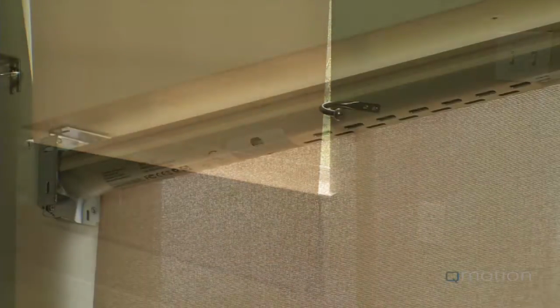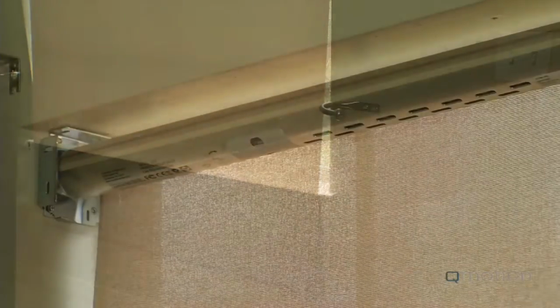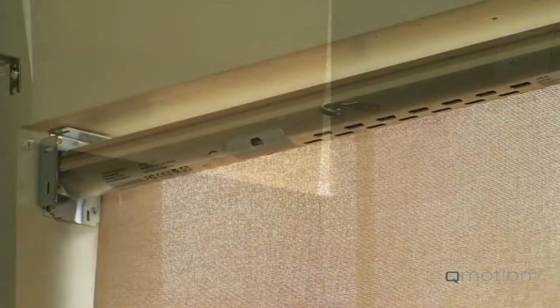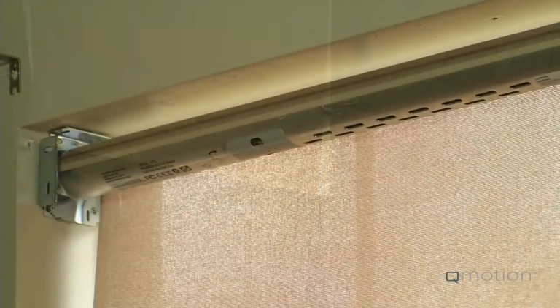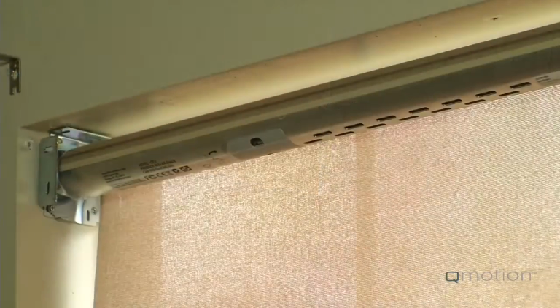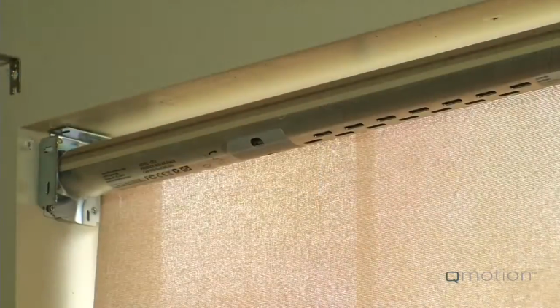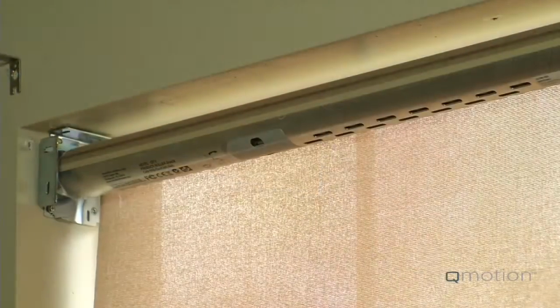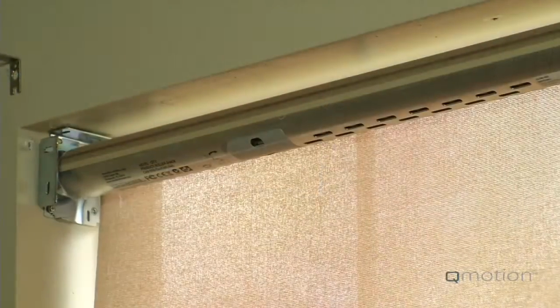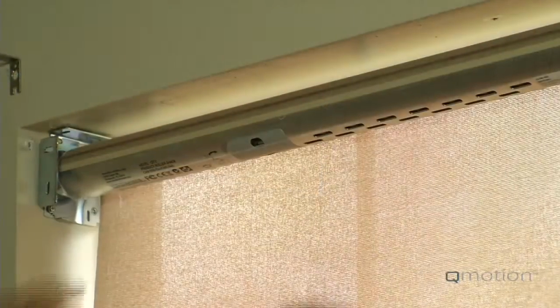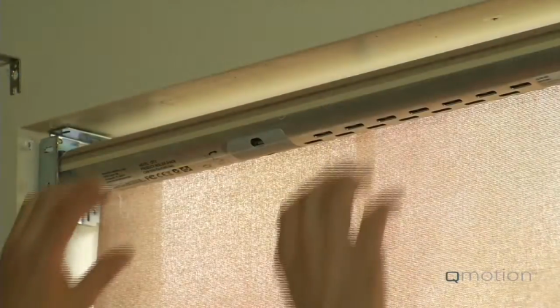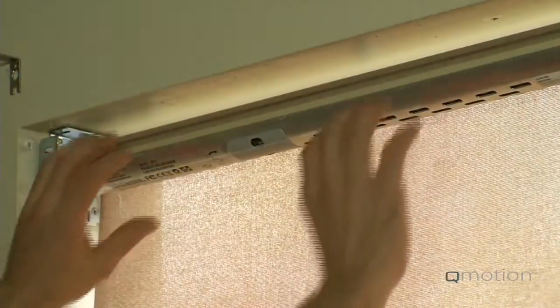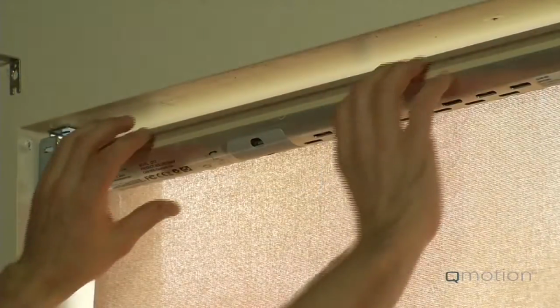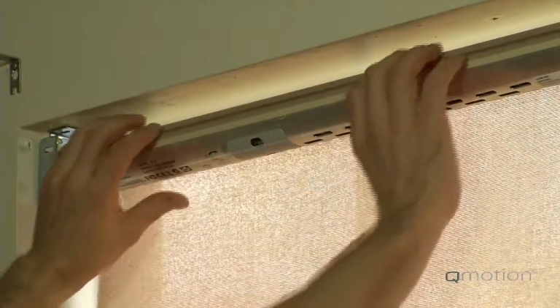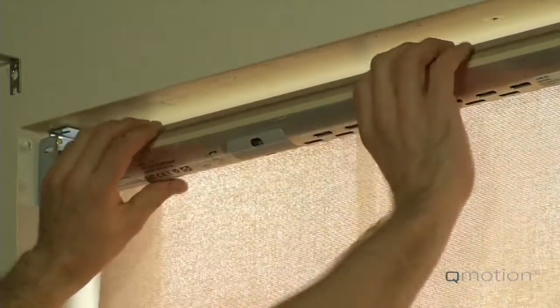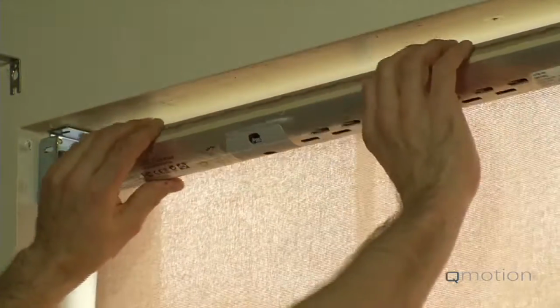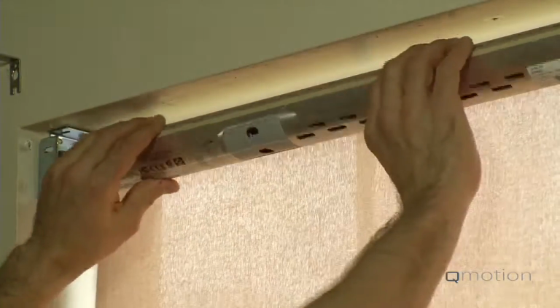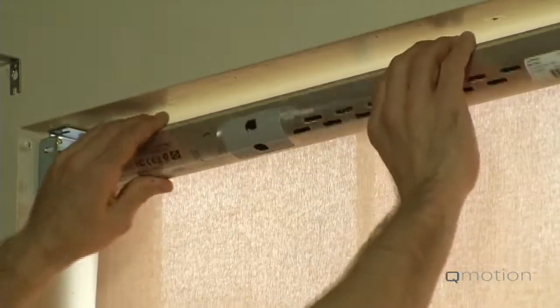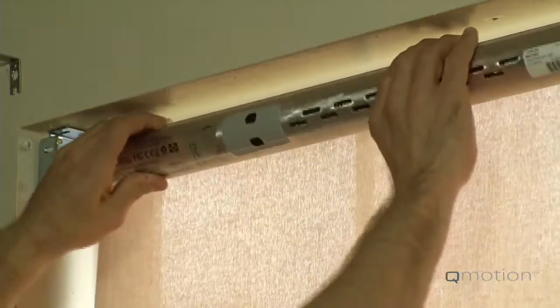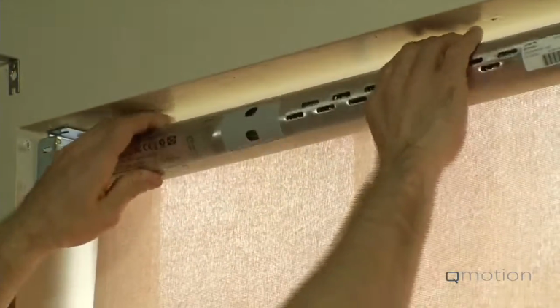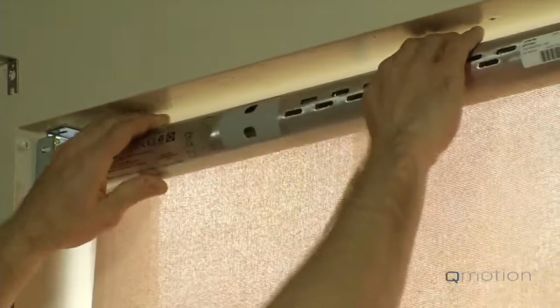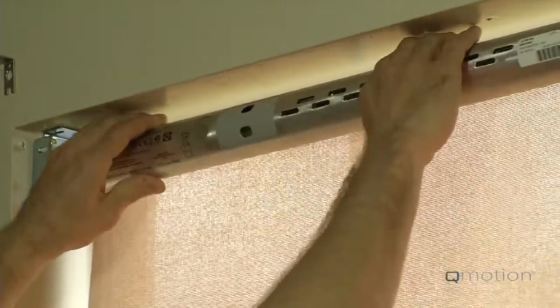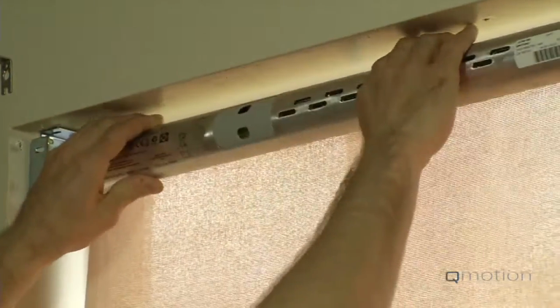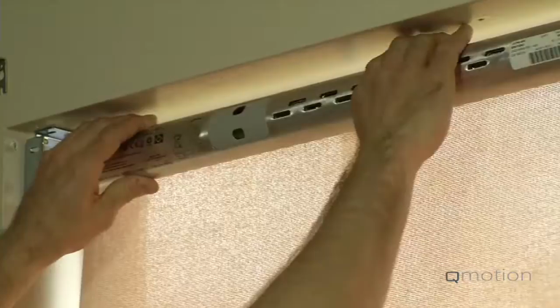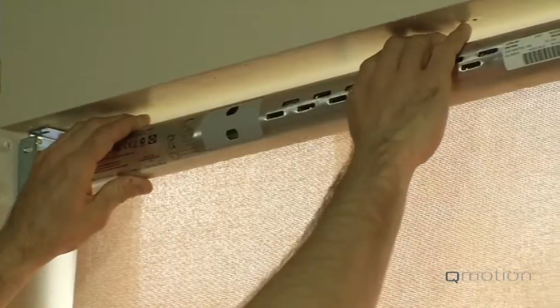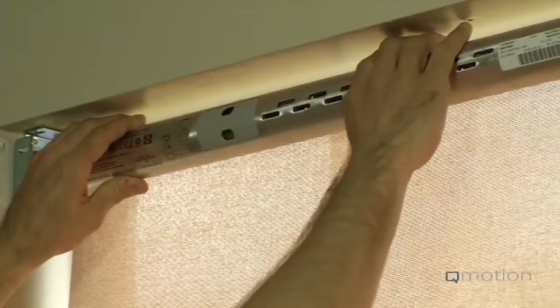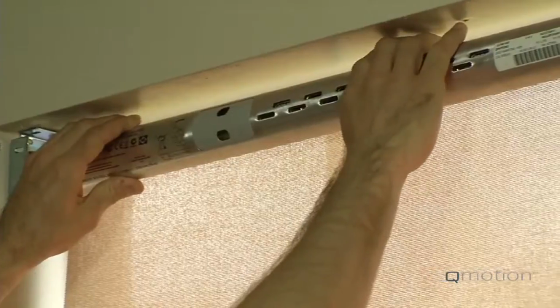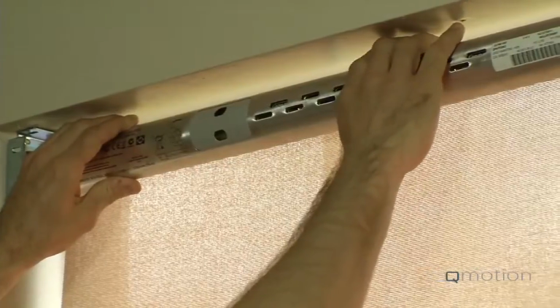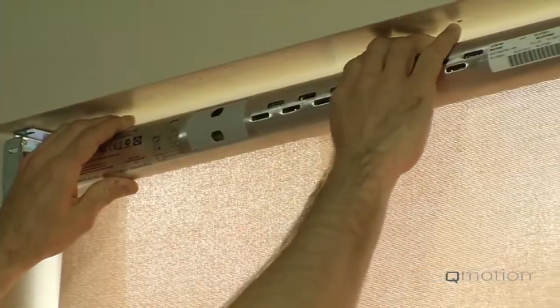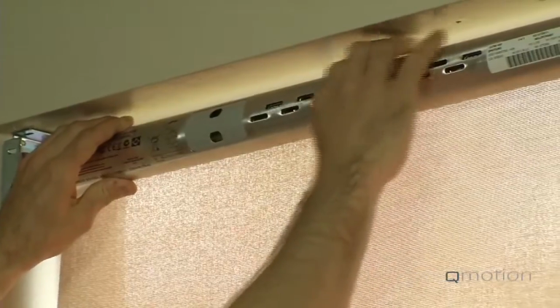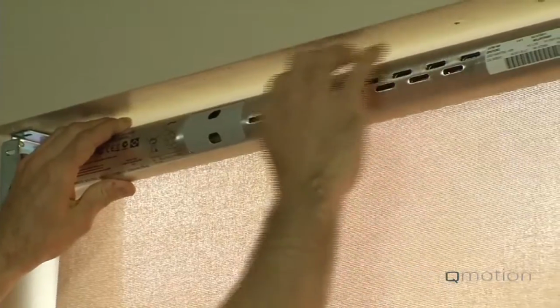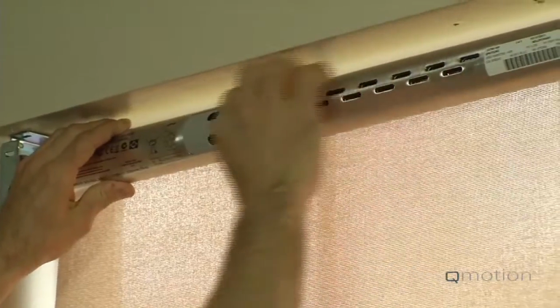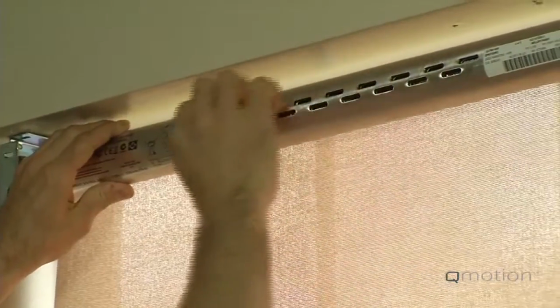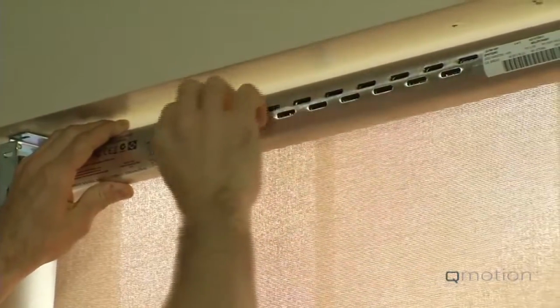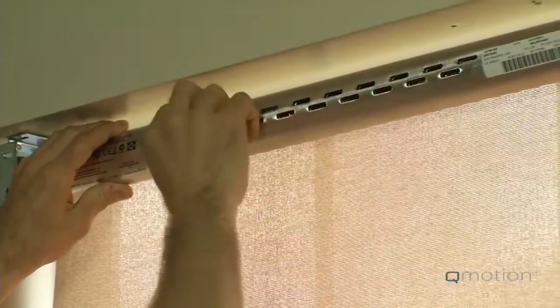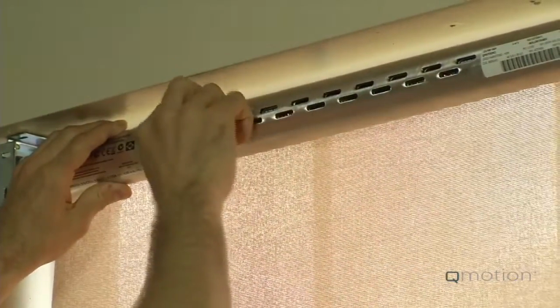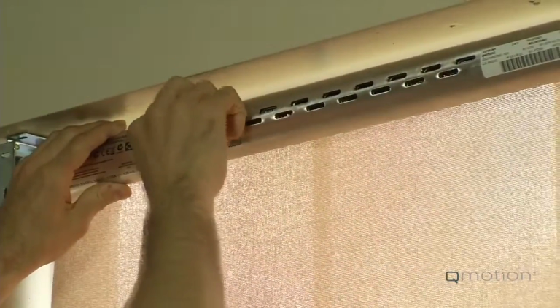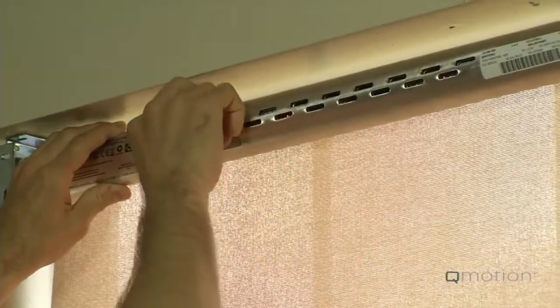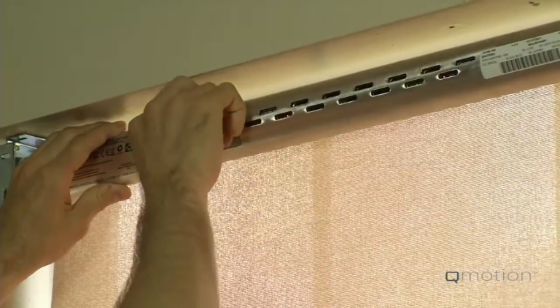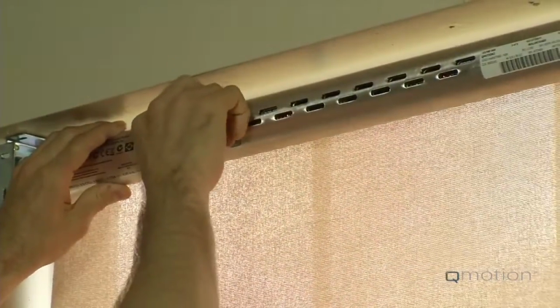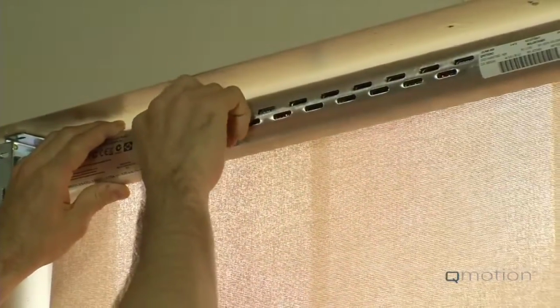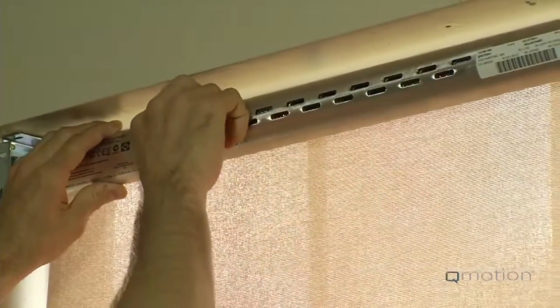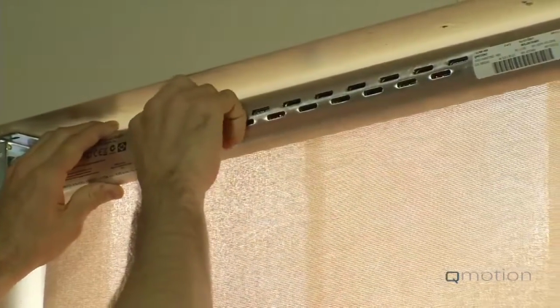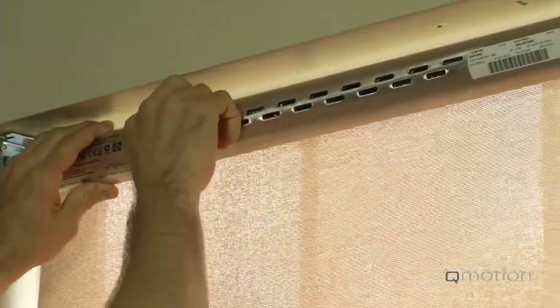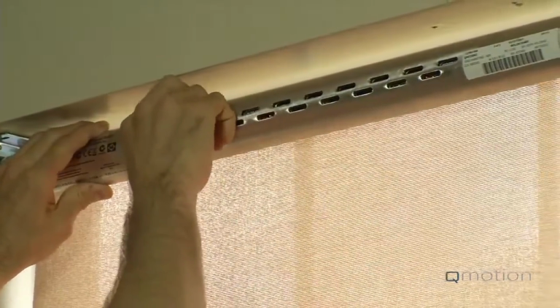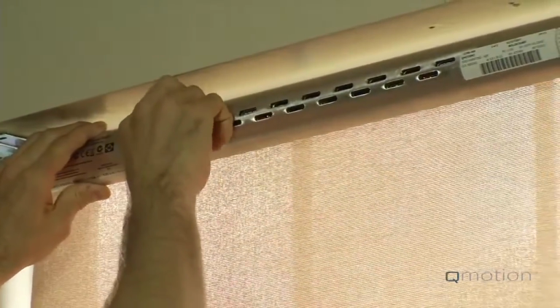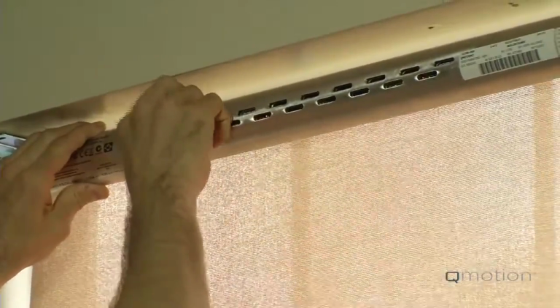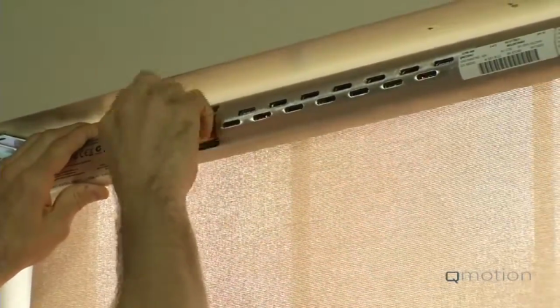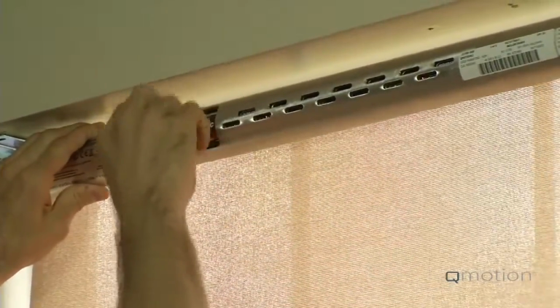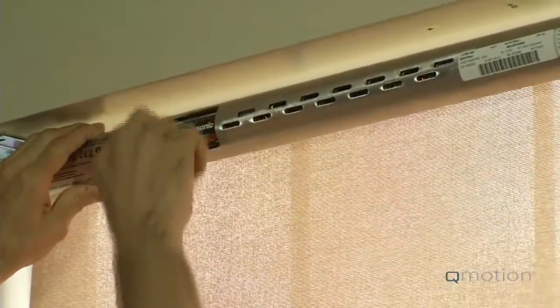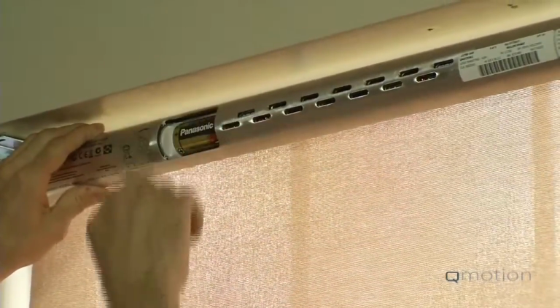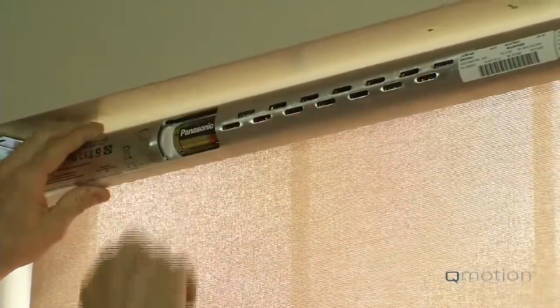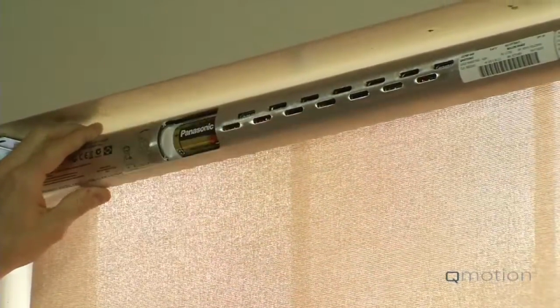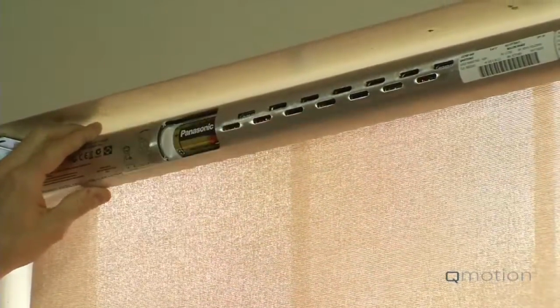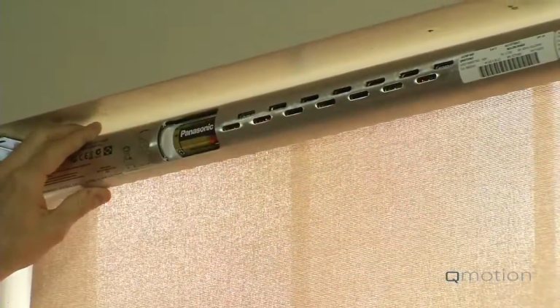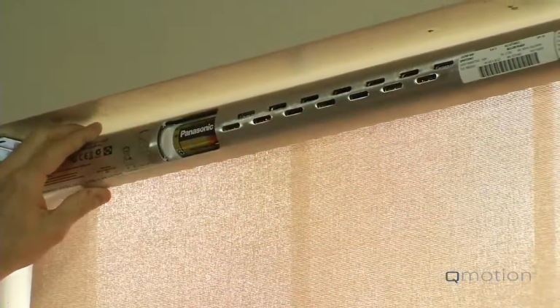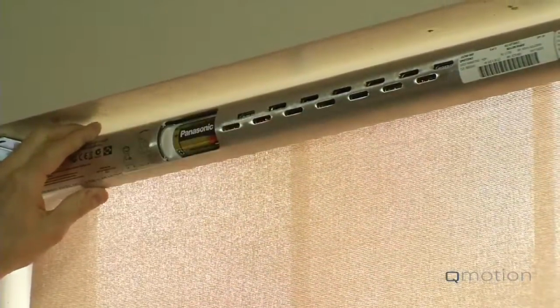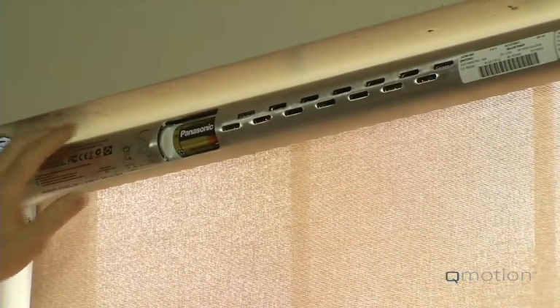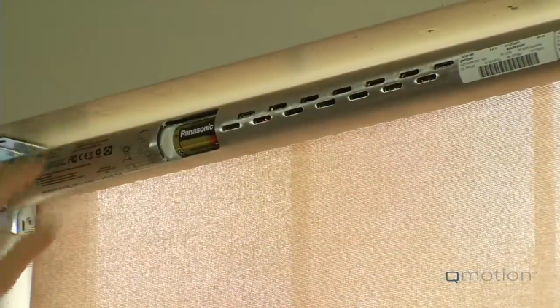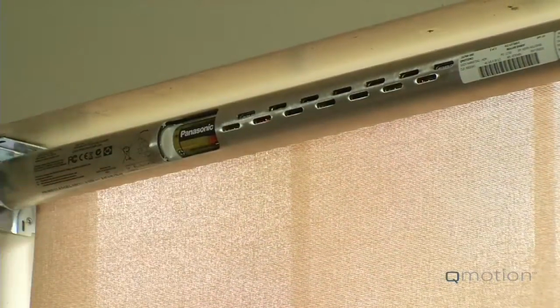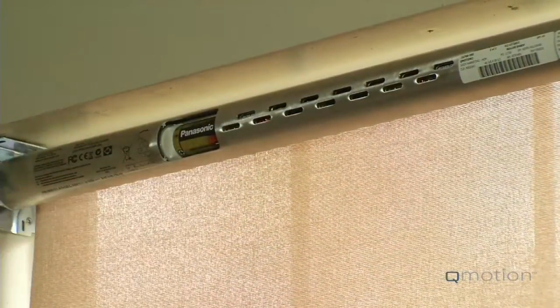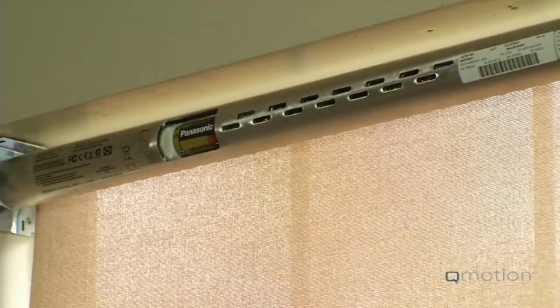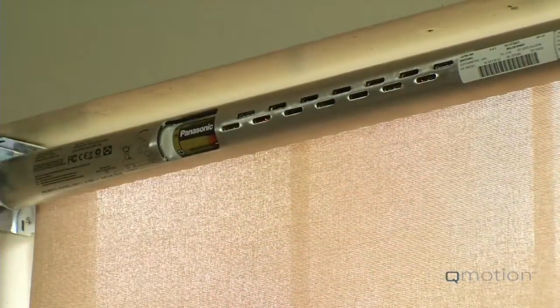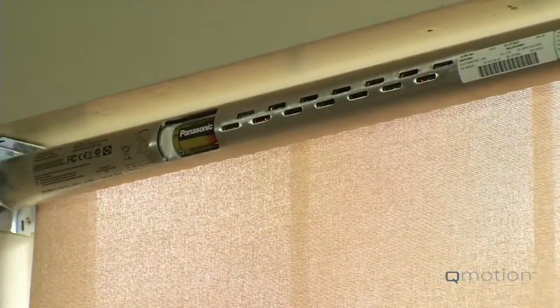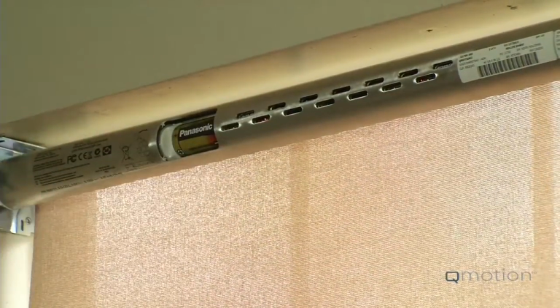Next, keep pulling the fabric down until the tube is exposed. Remove the battery door cover to expose the first battery.